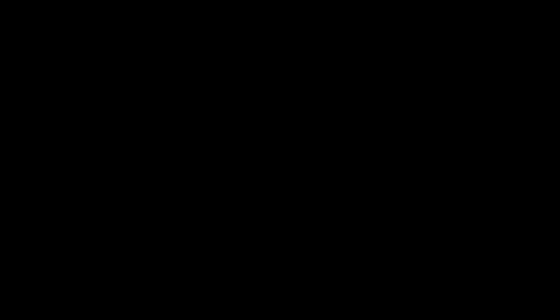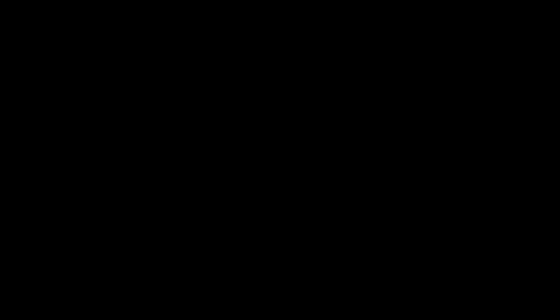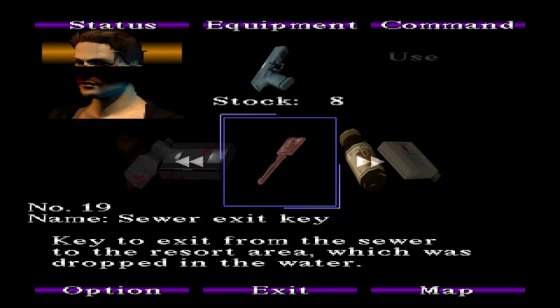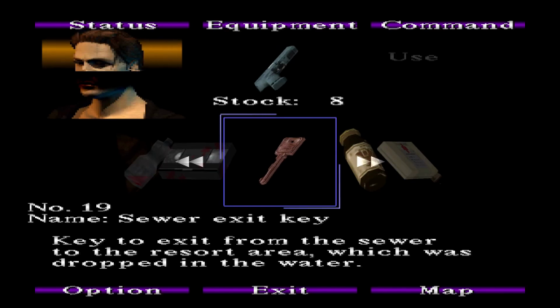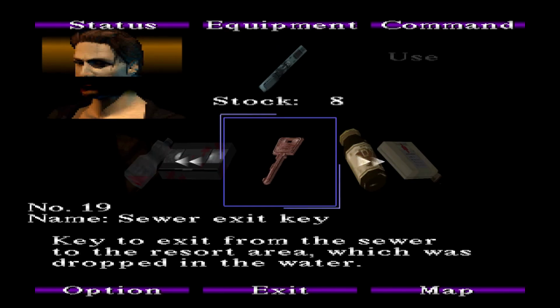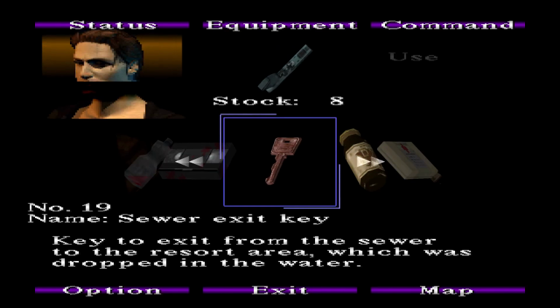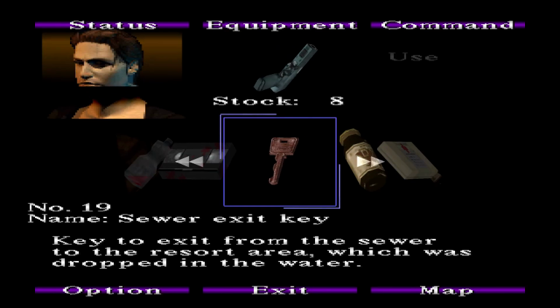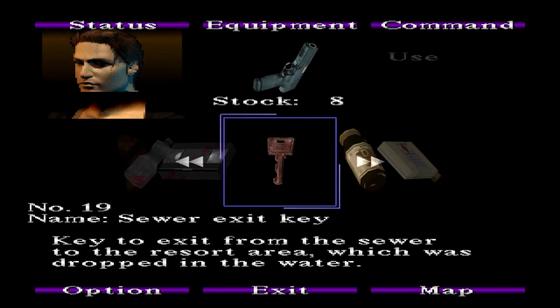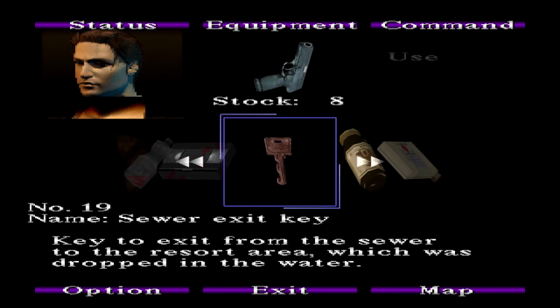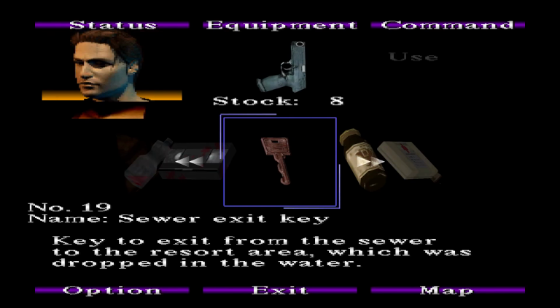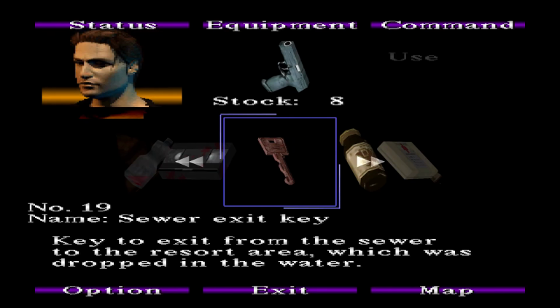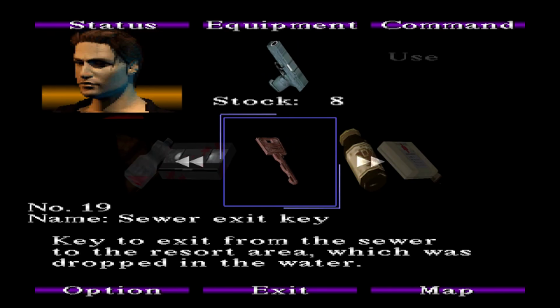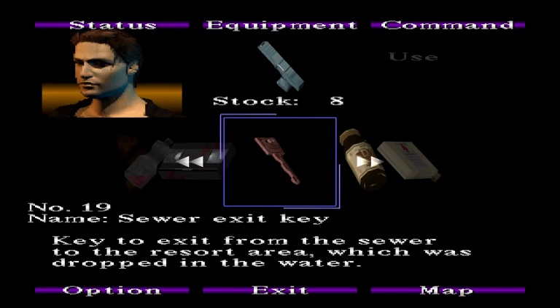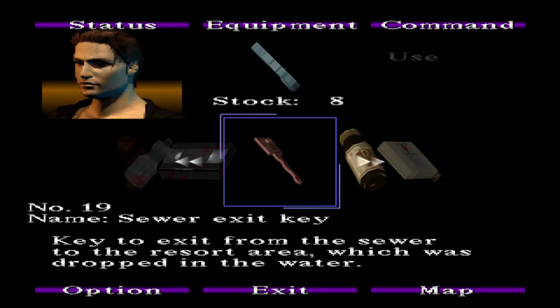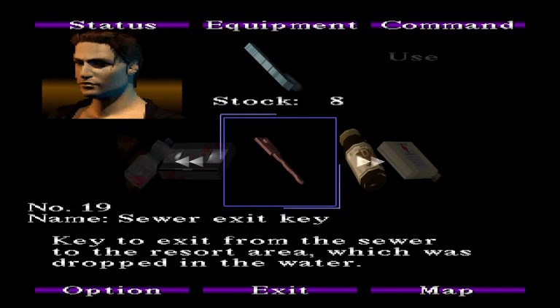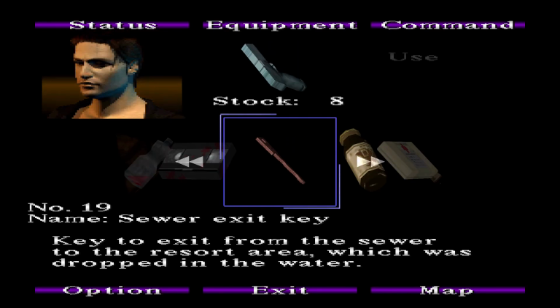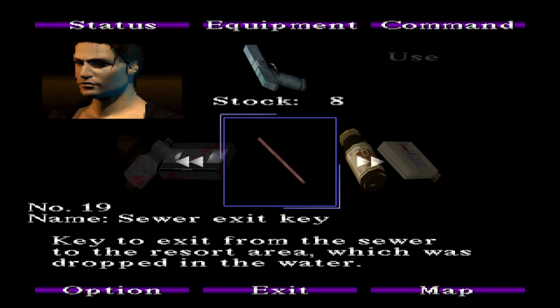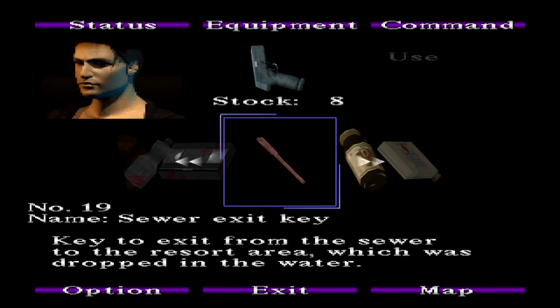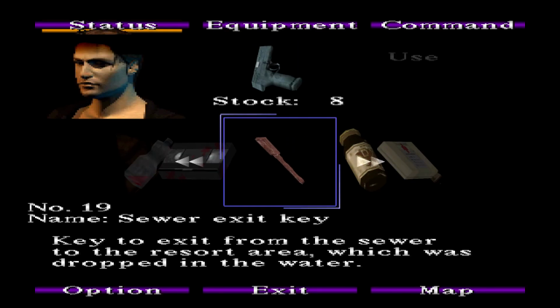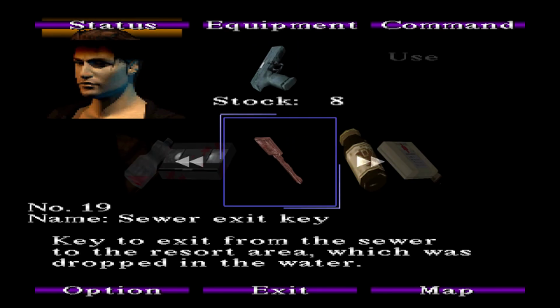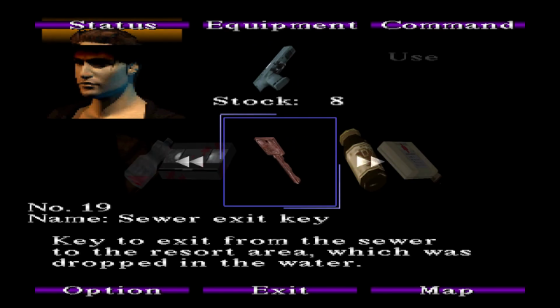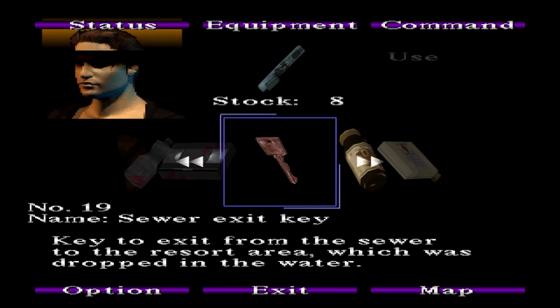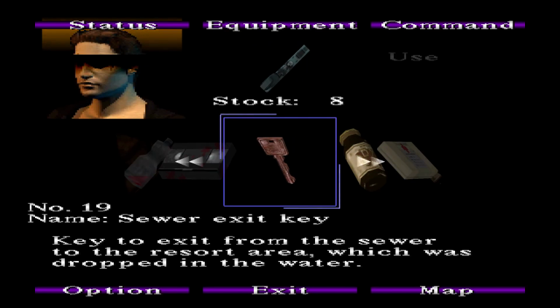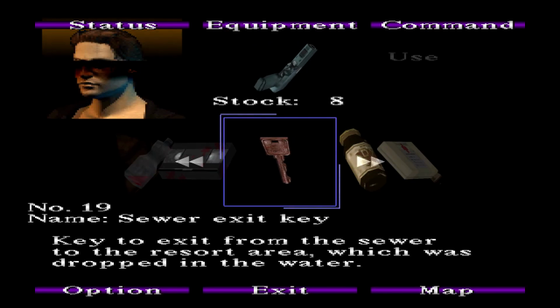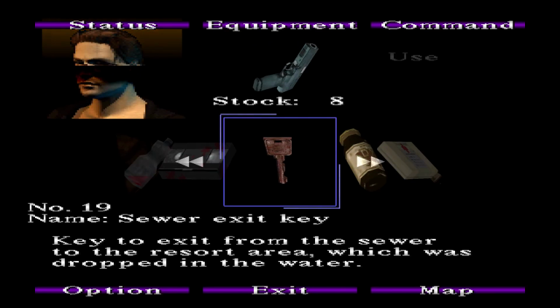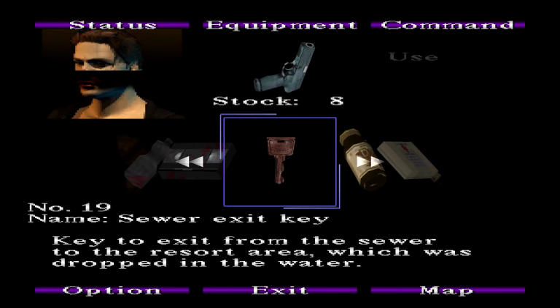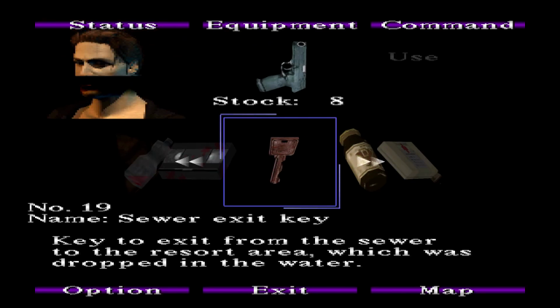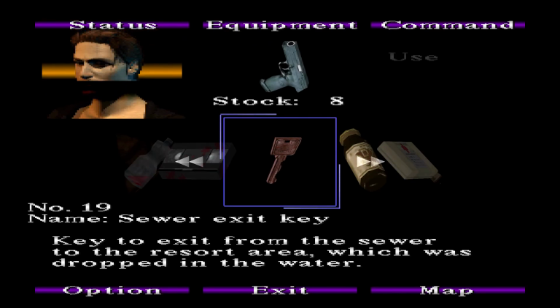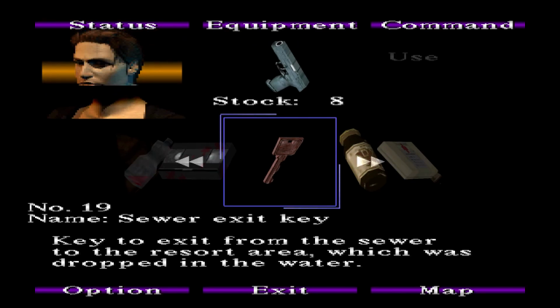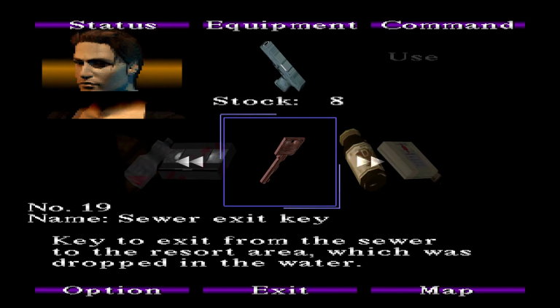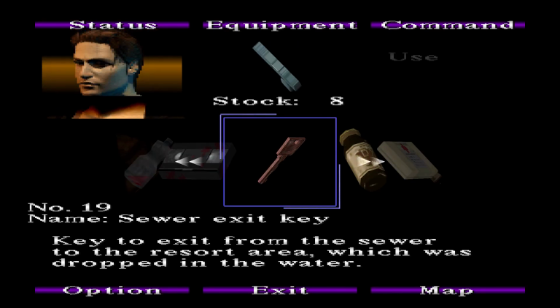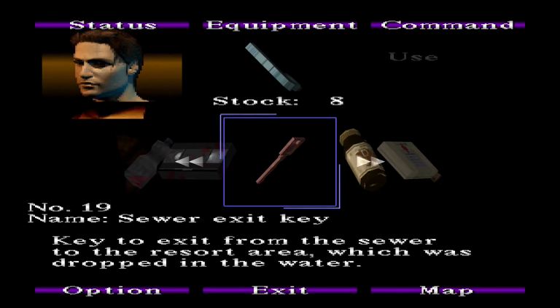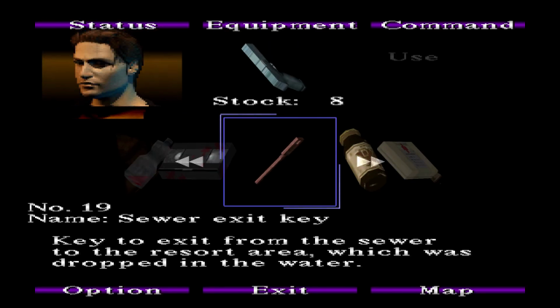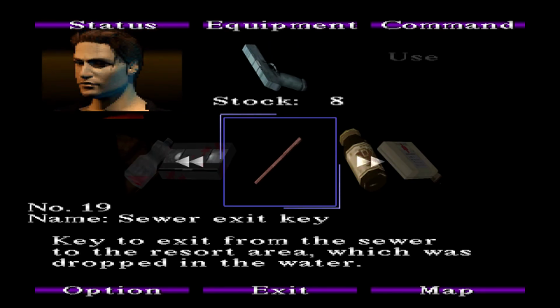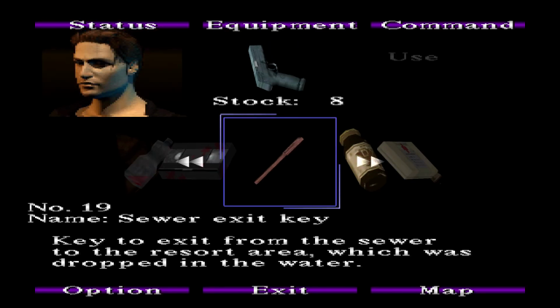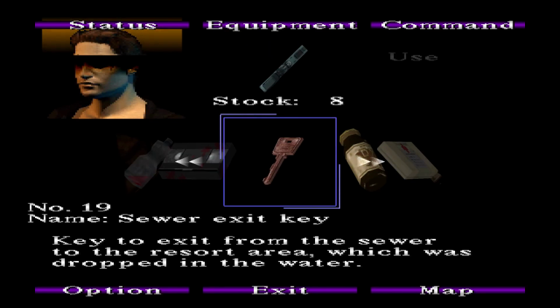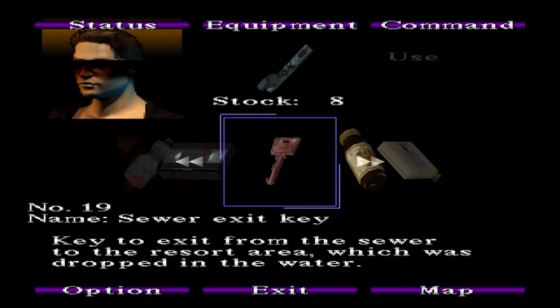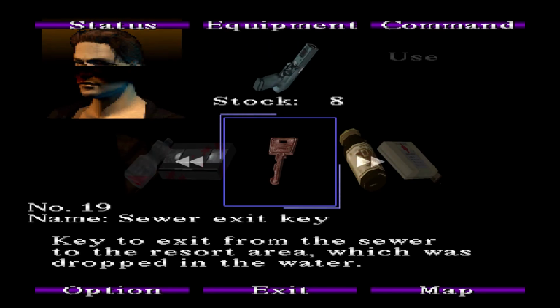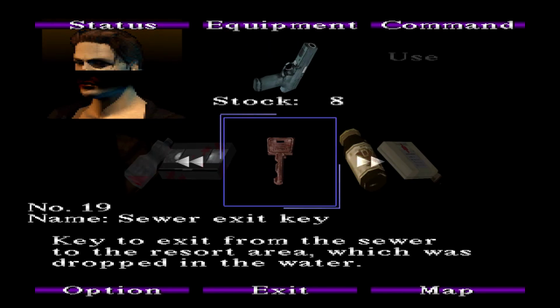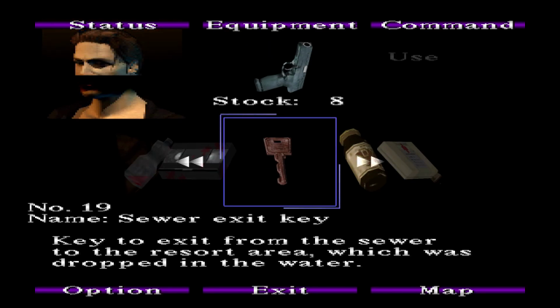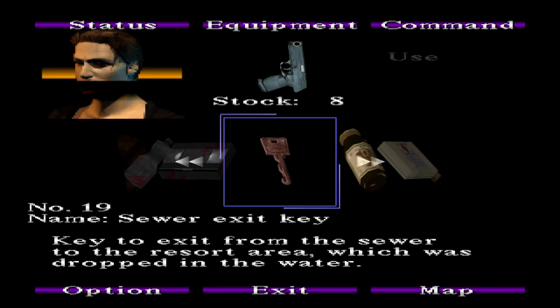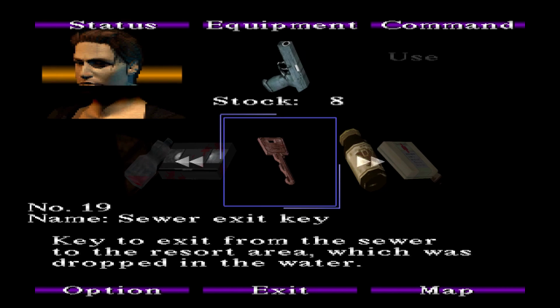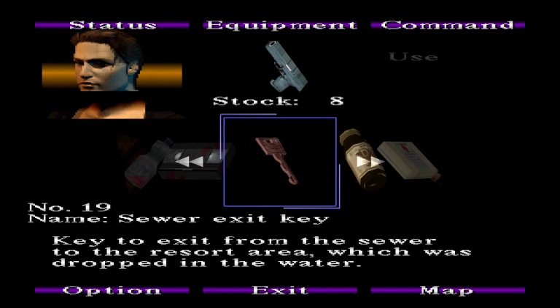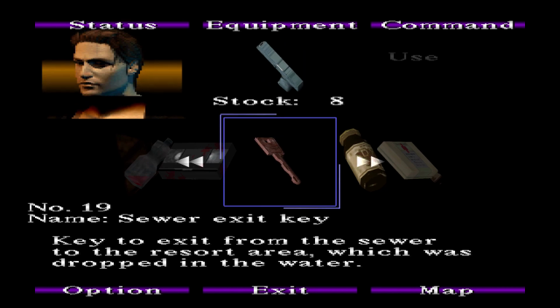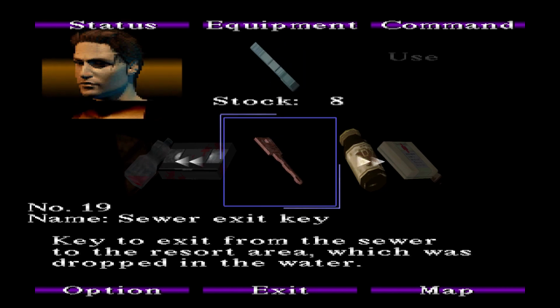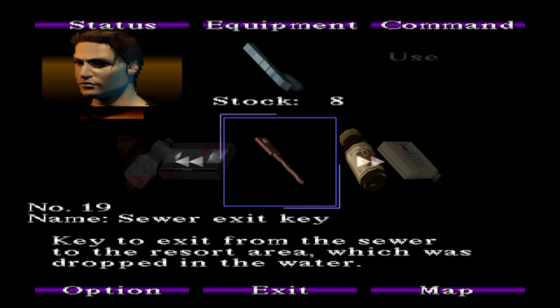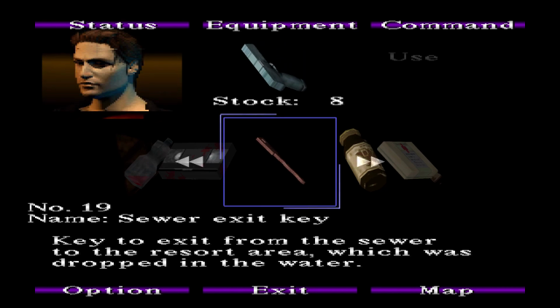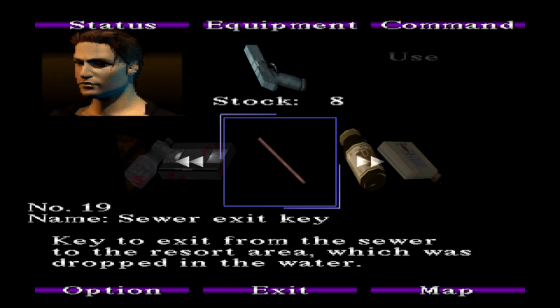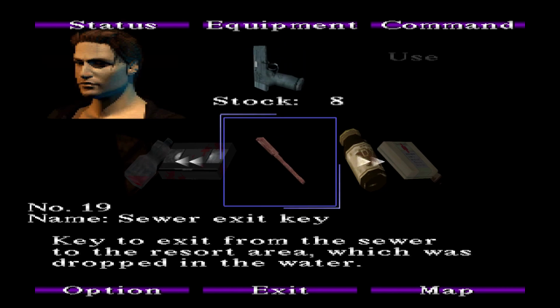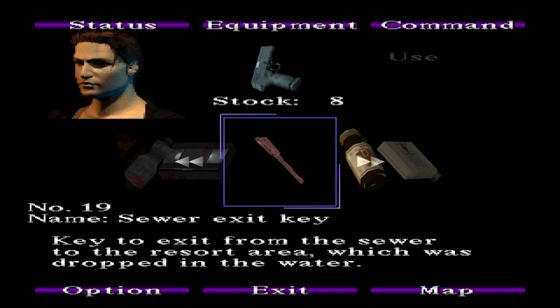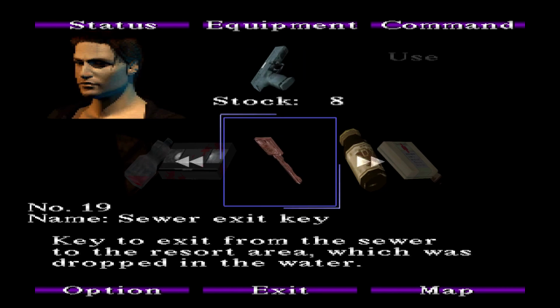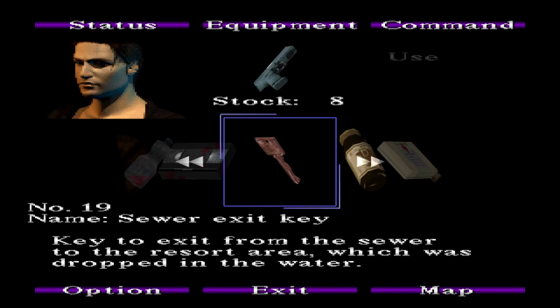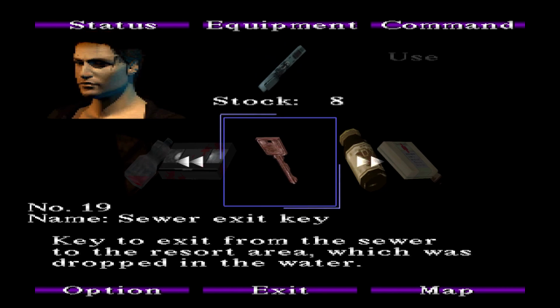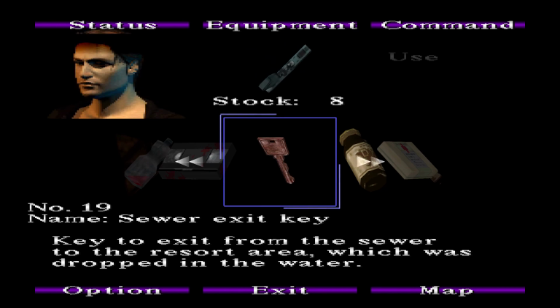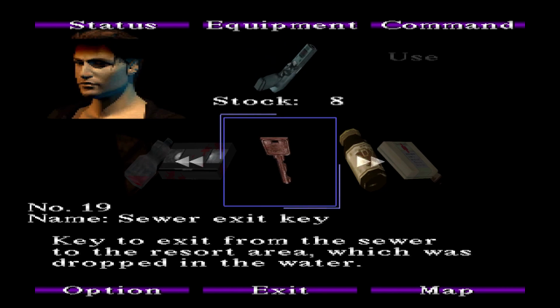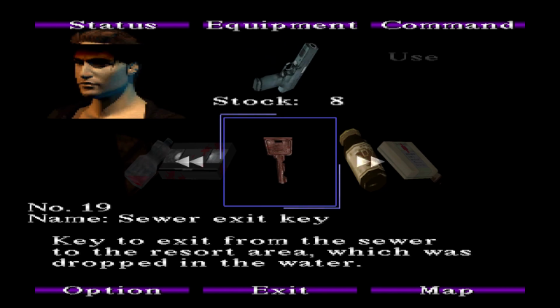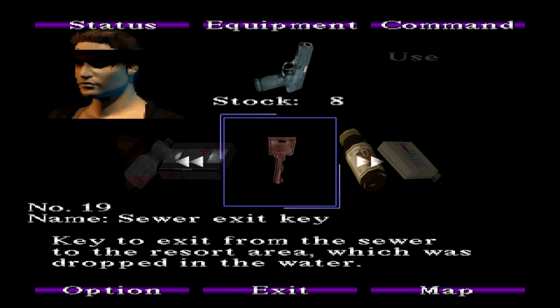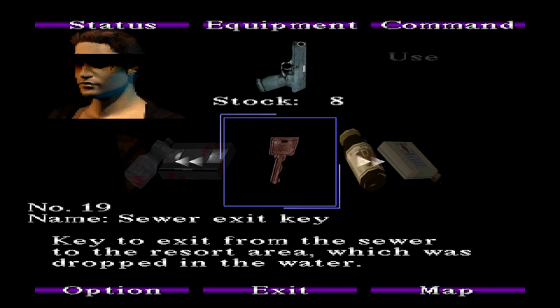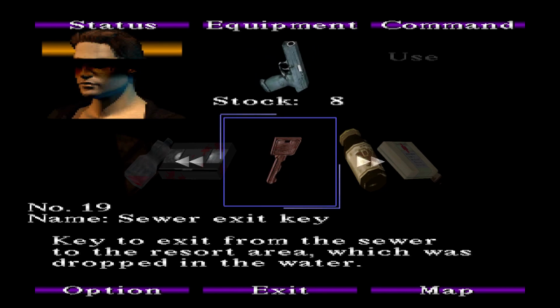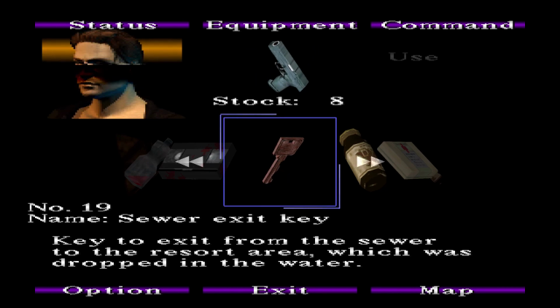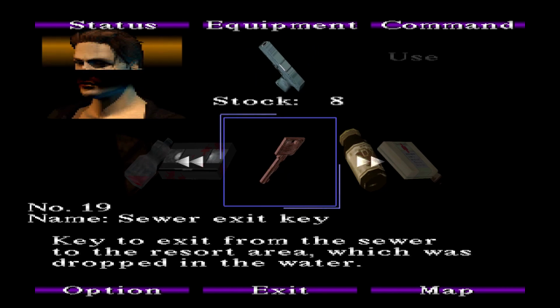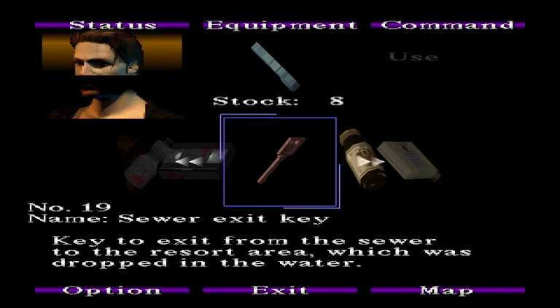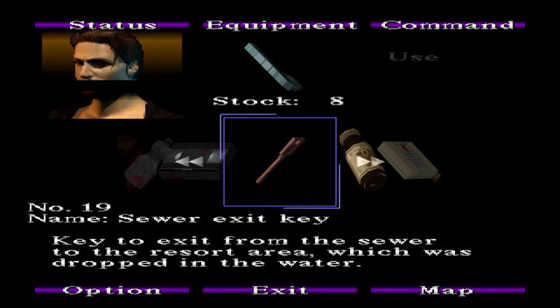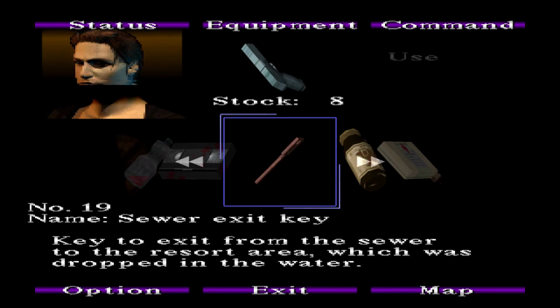I forgot to show this off, so just quickly — the sewer exit key description: 'Key to the exit from the sewer to the resort area, which was dropped in the water.'